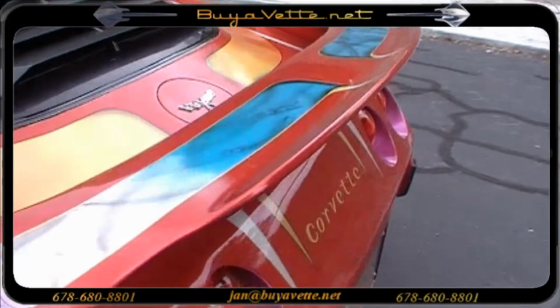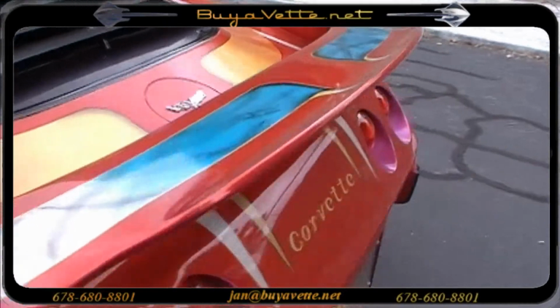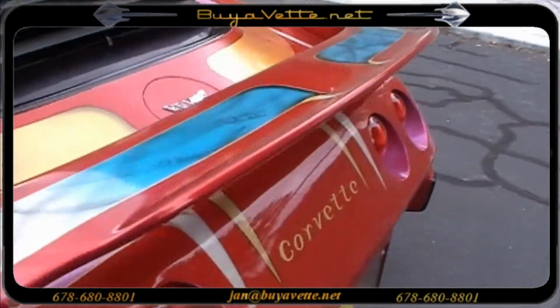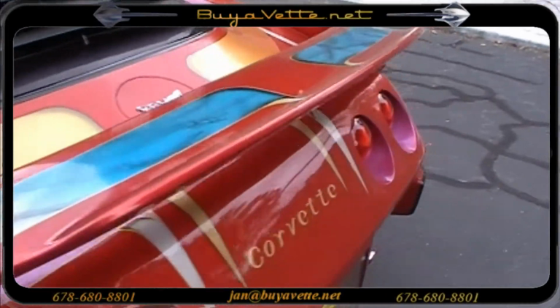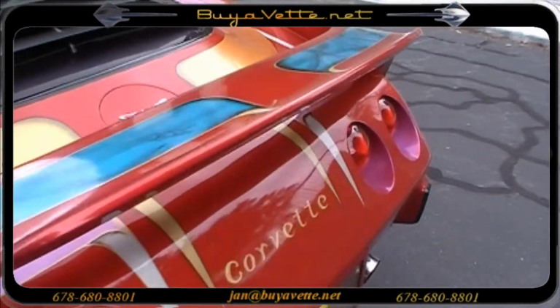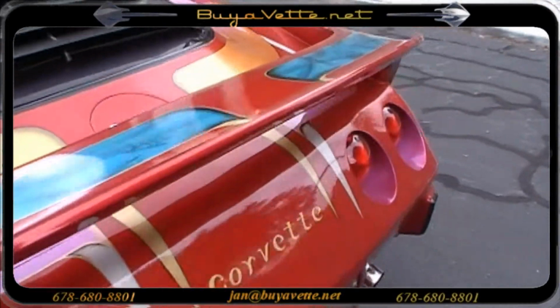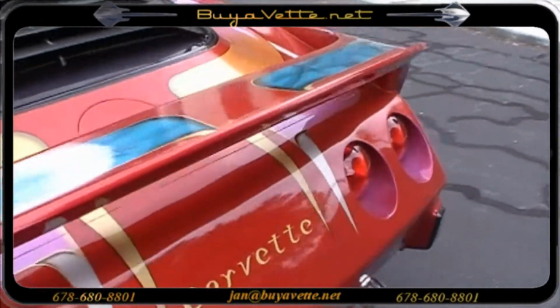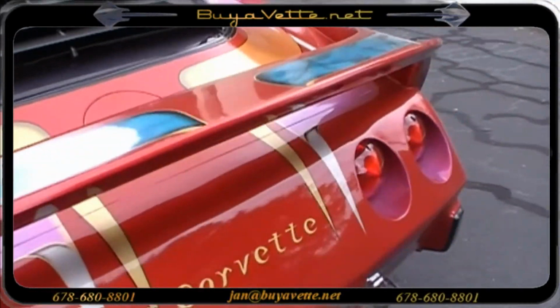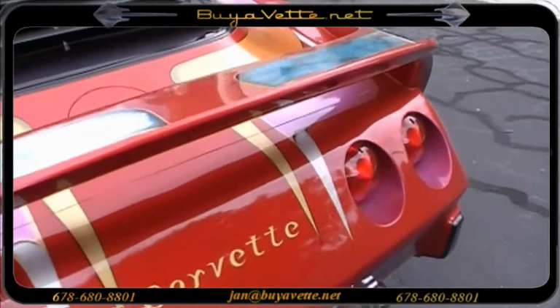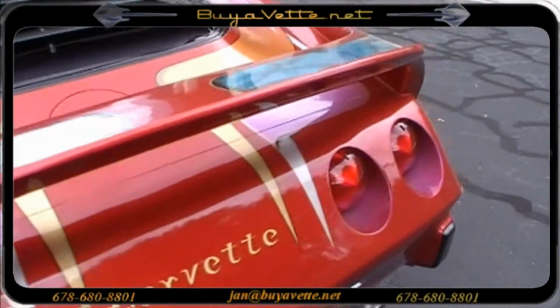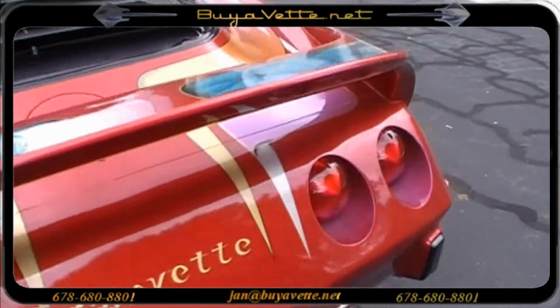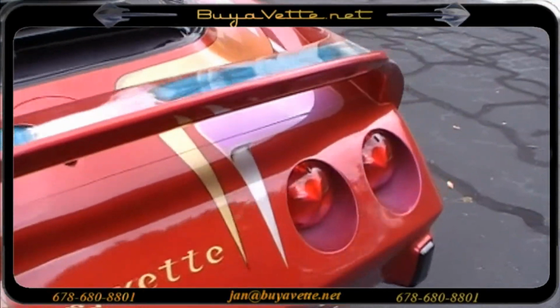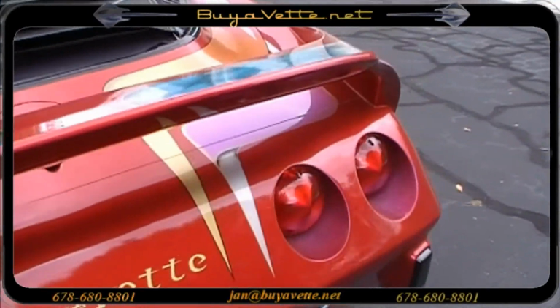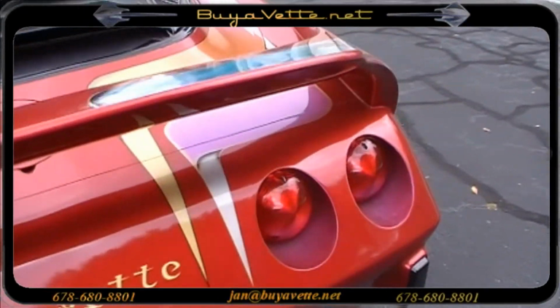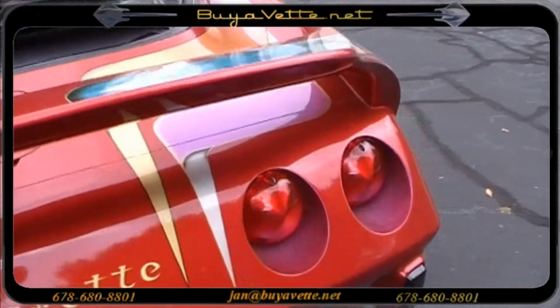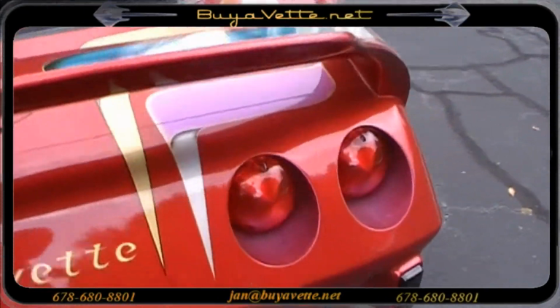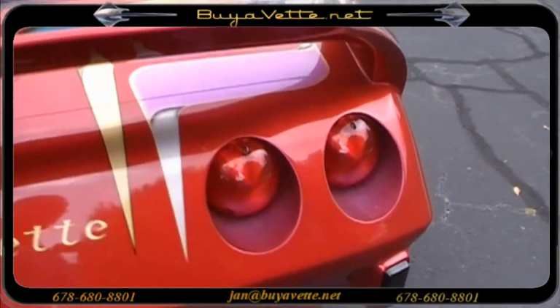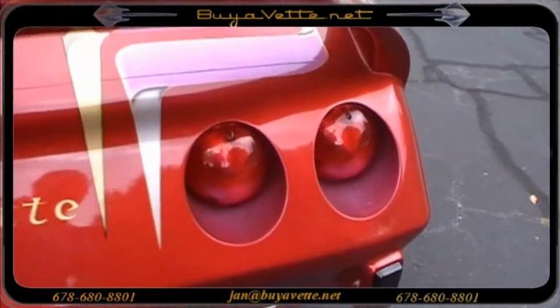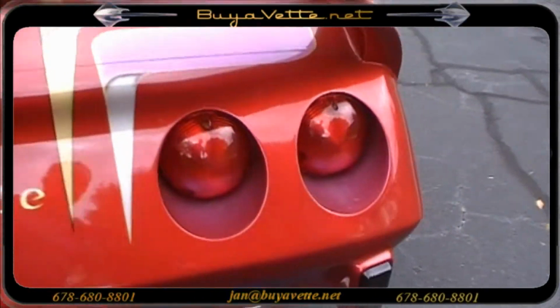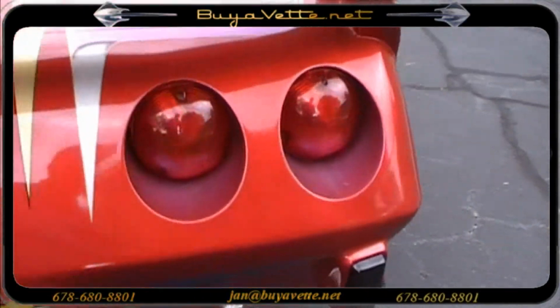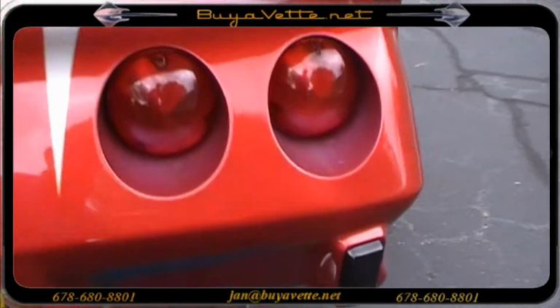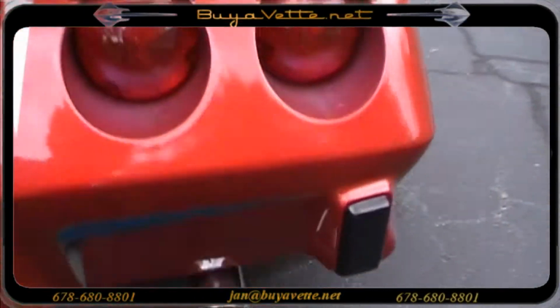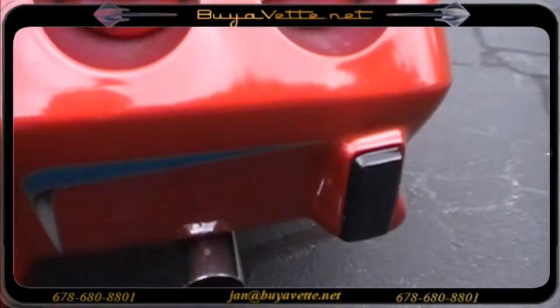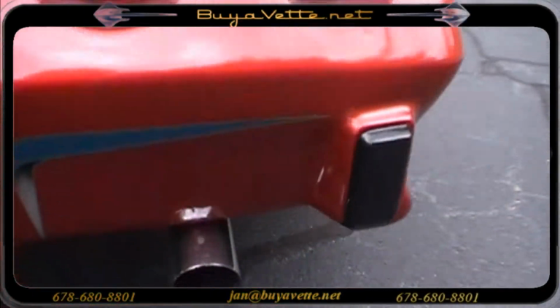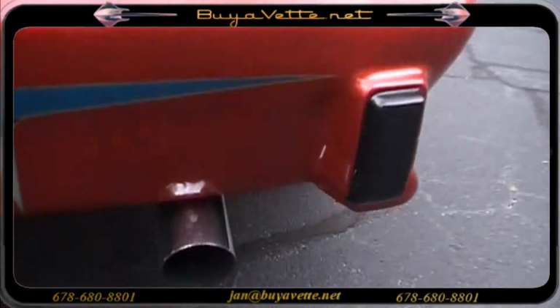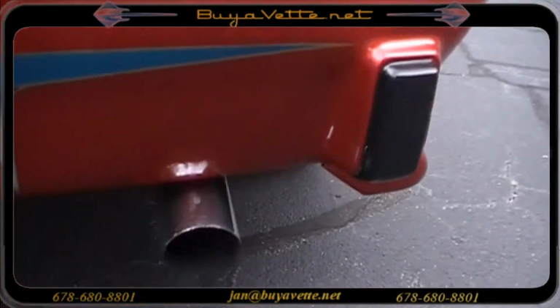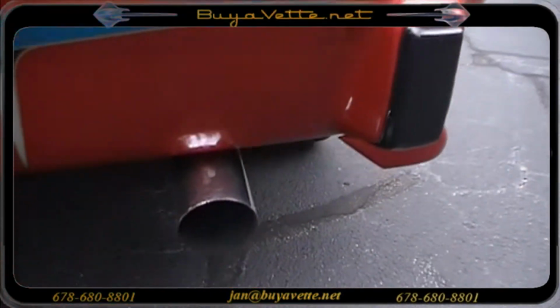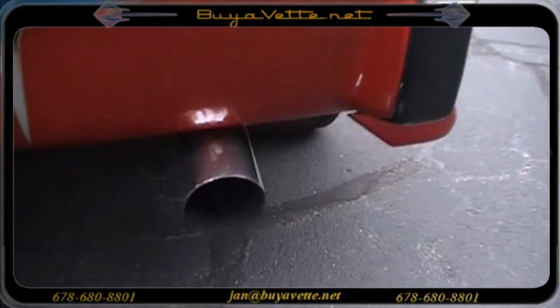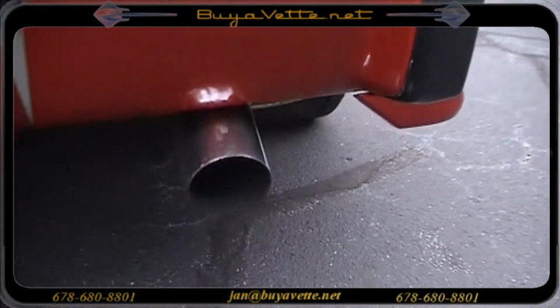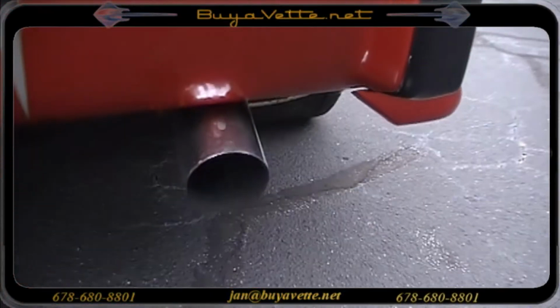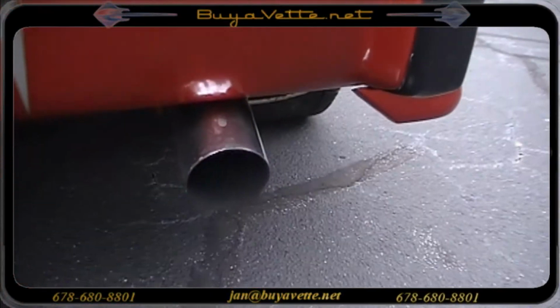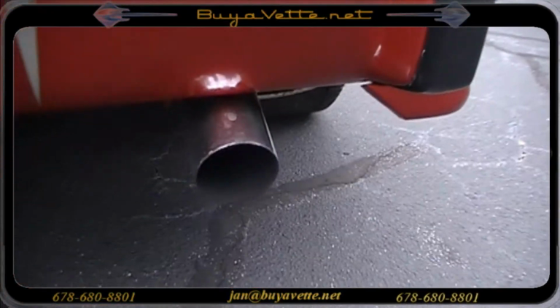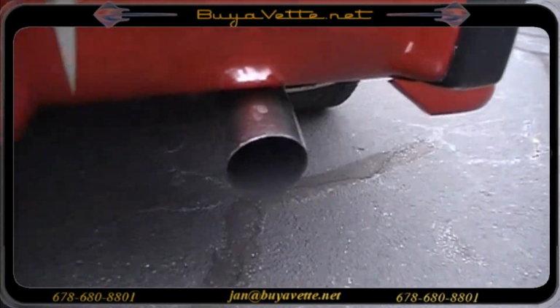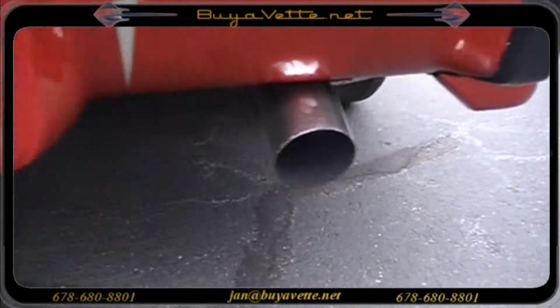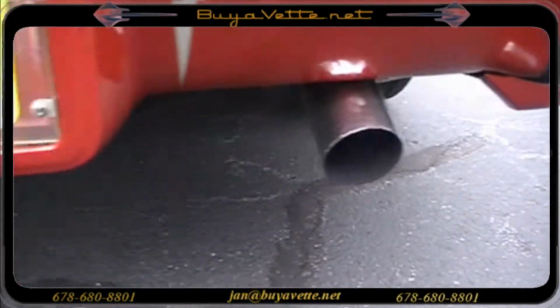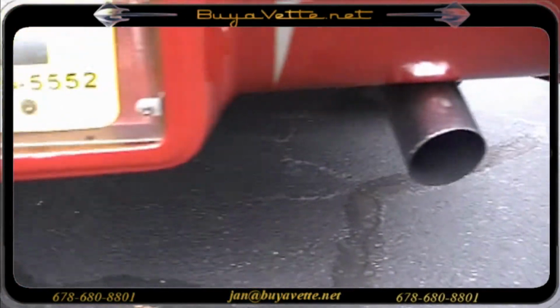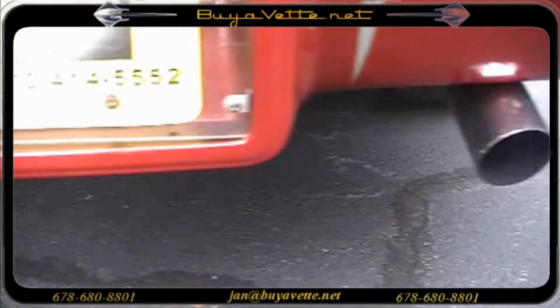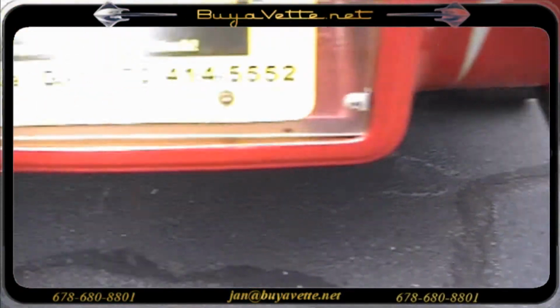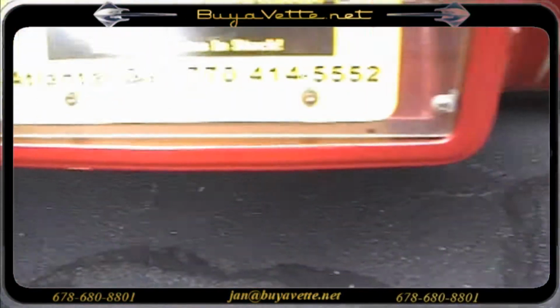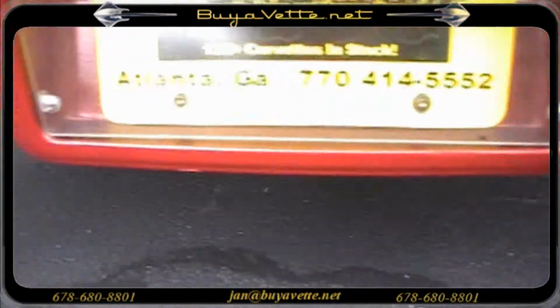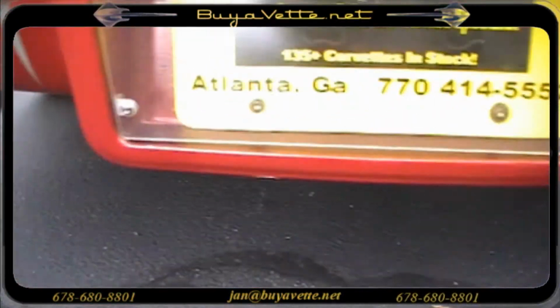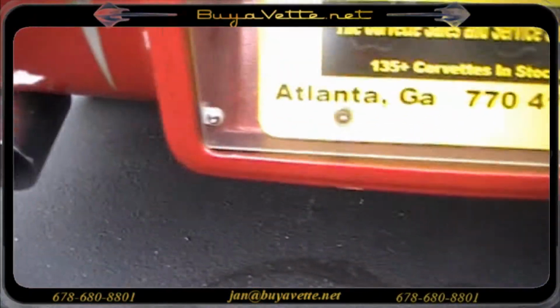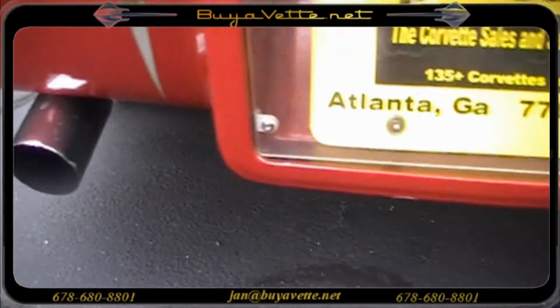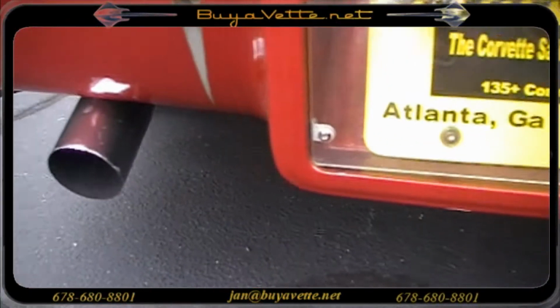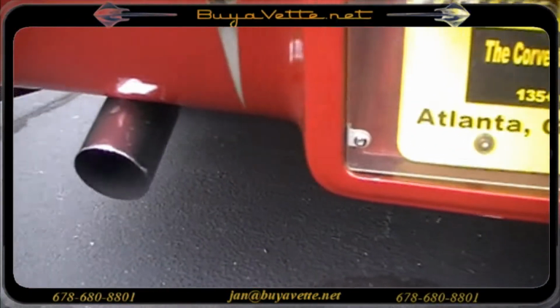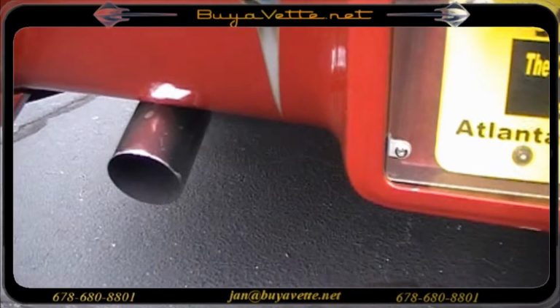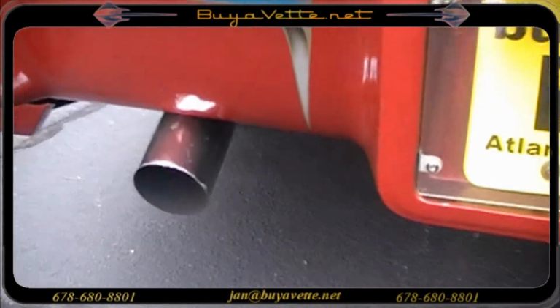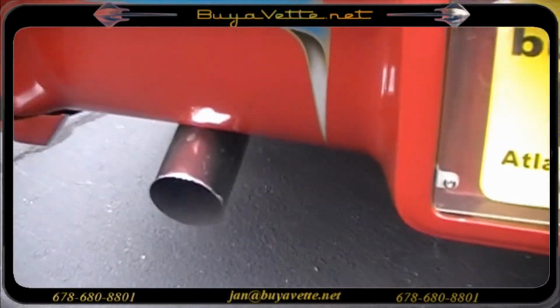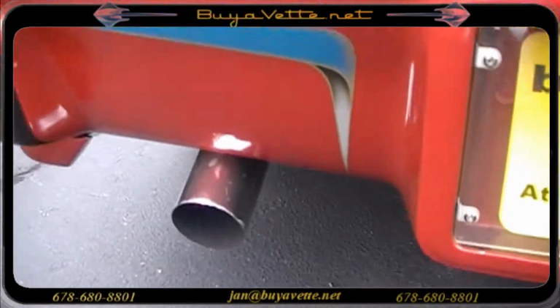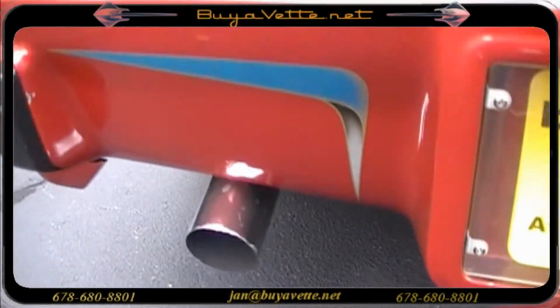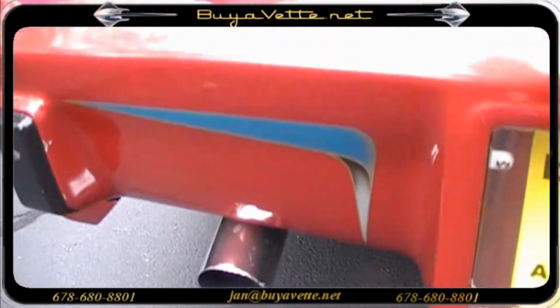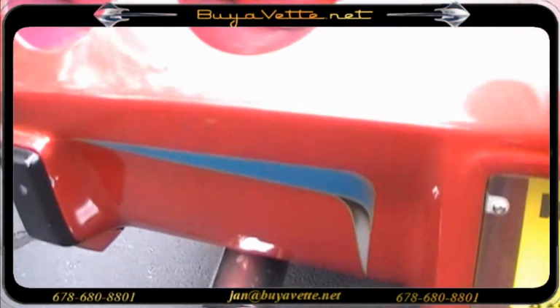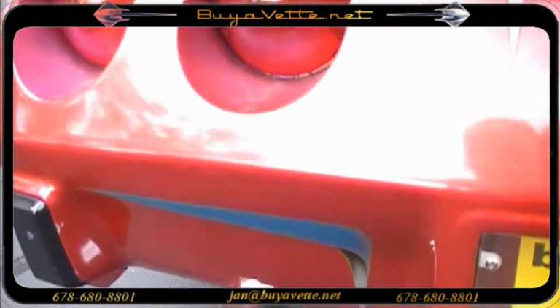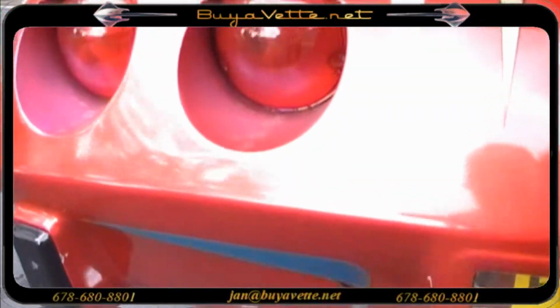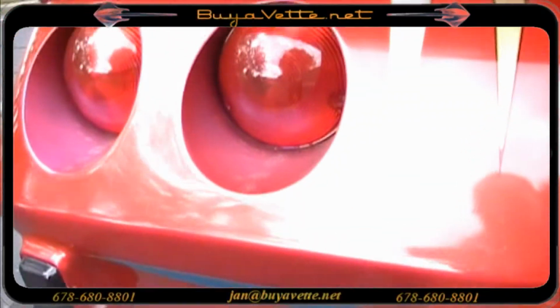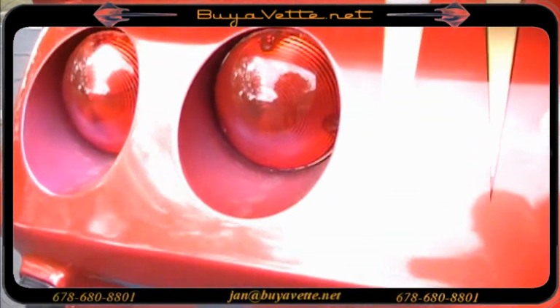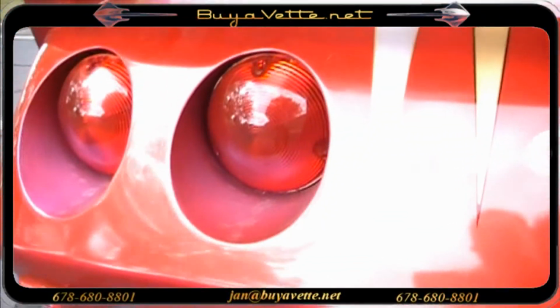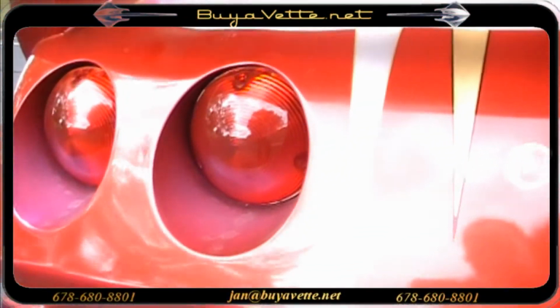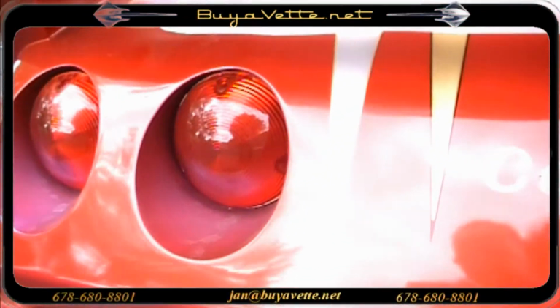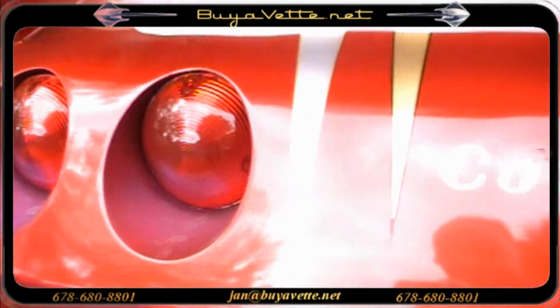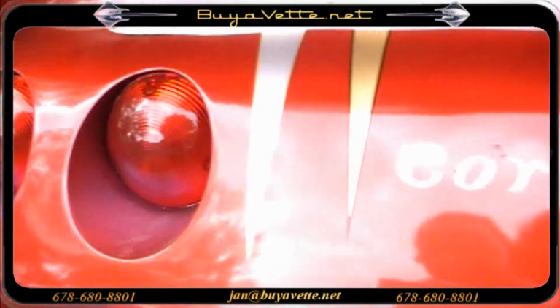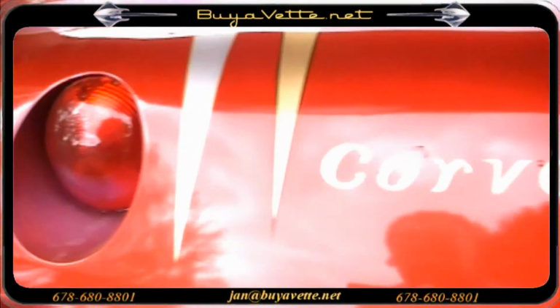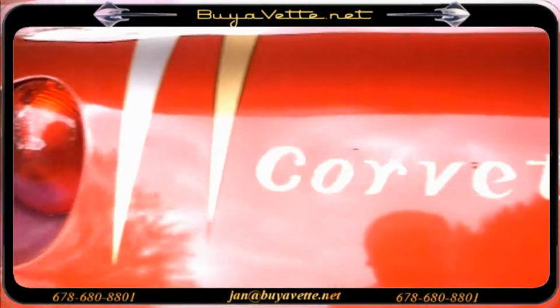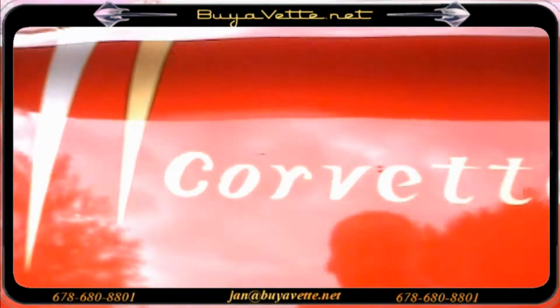Here's a look toward the back of the car again where you see the tail light, bumpers, chrome tips, and everything in good order to the rear.